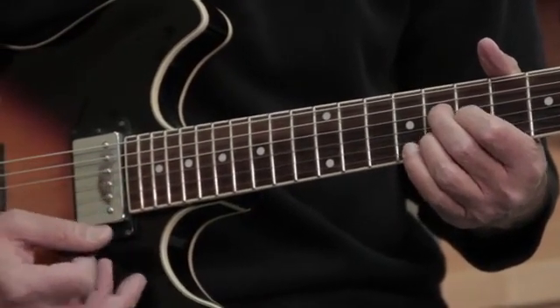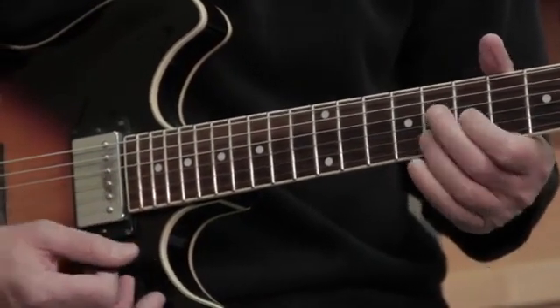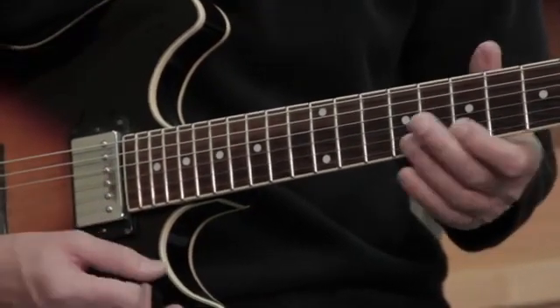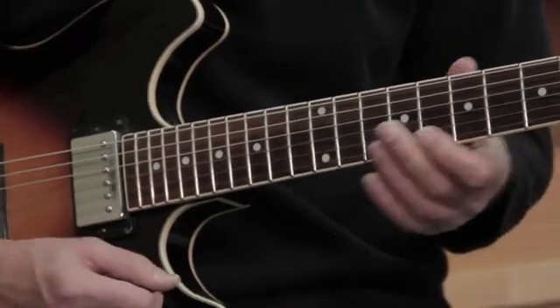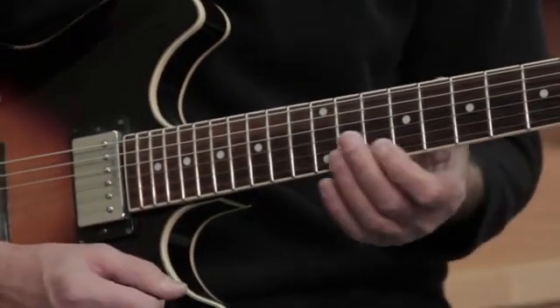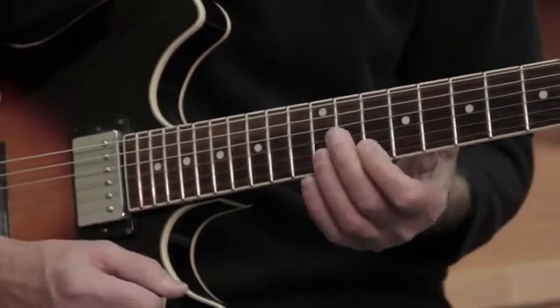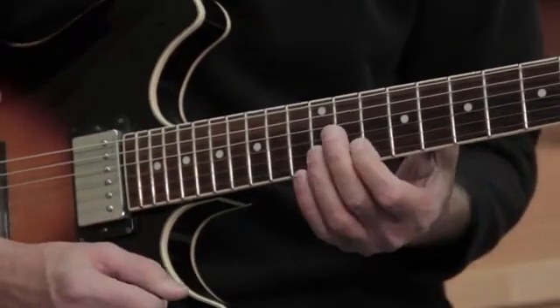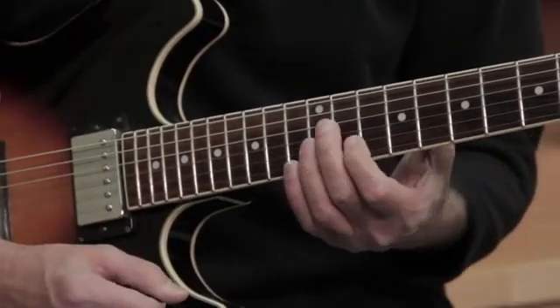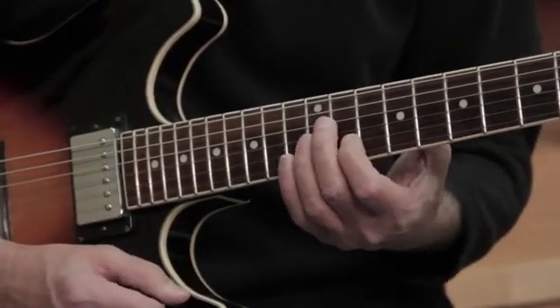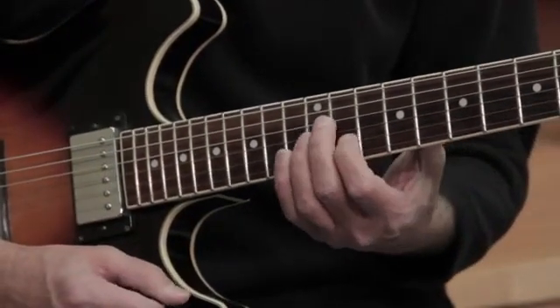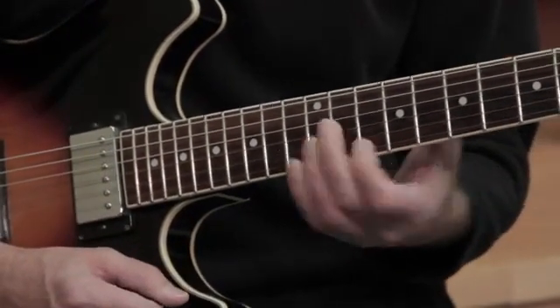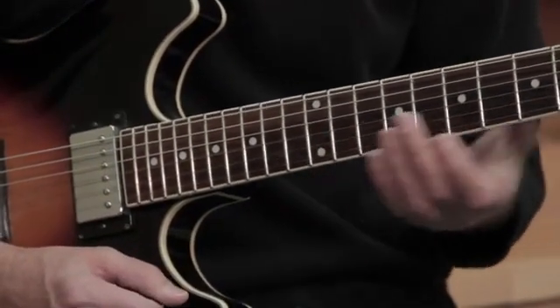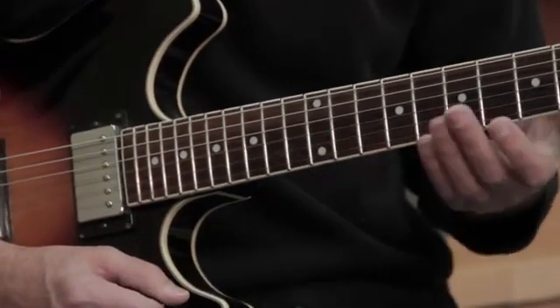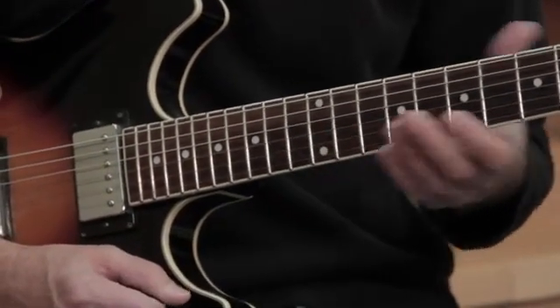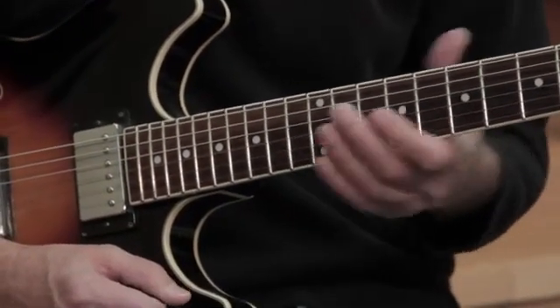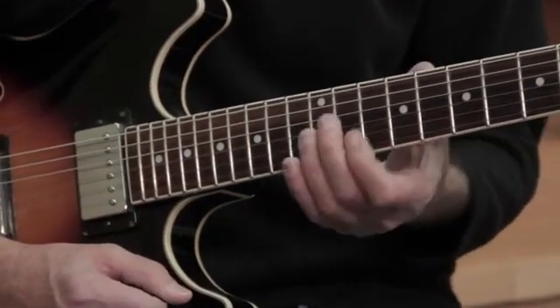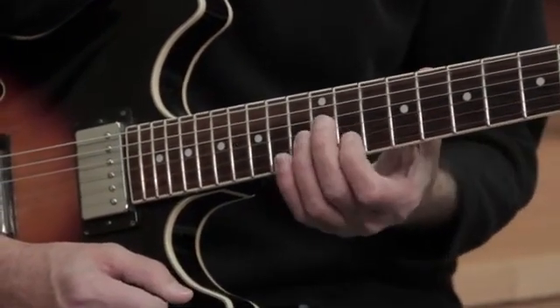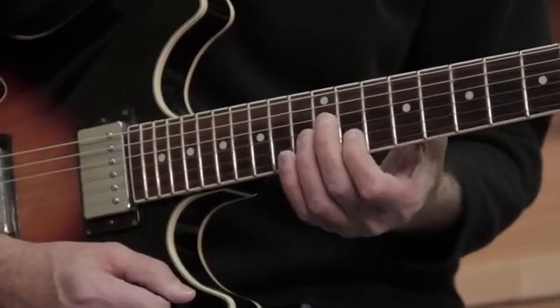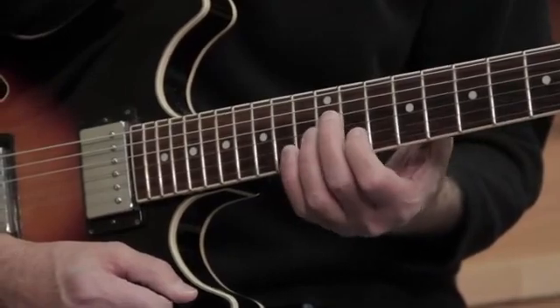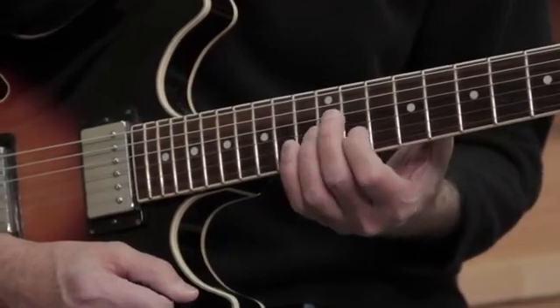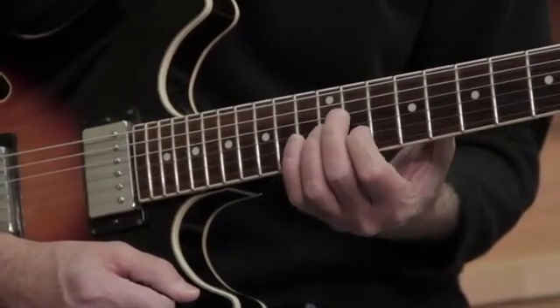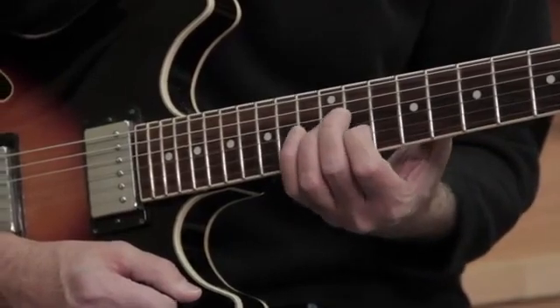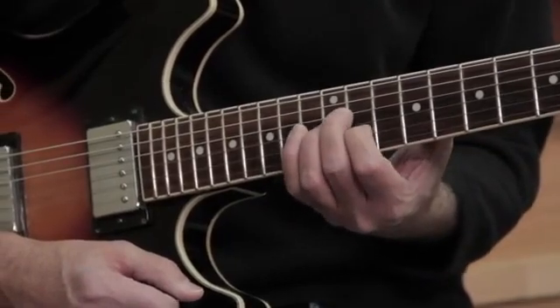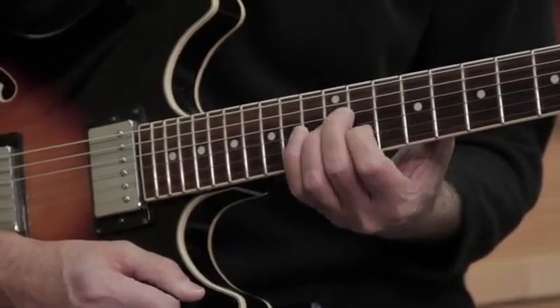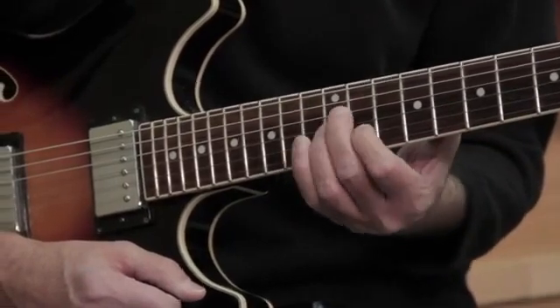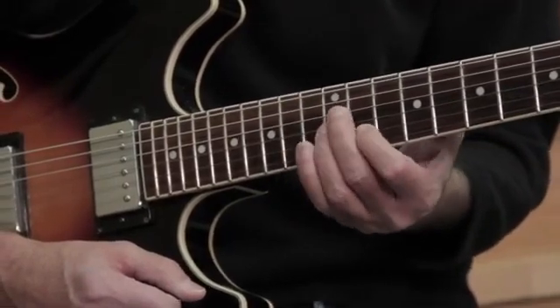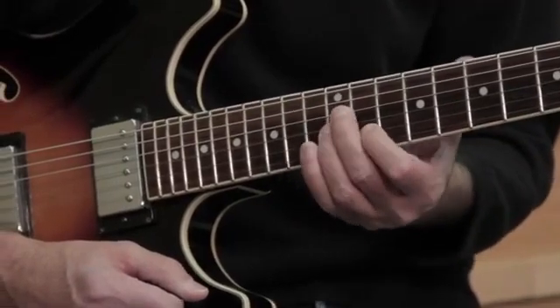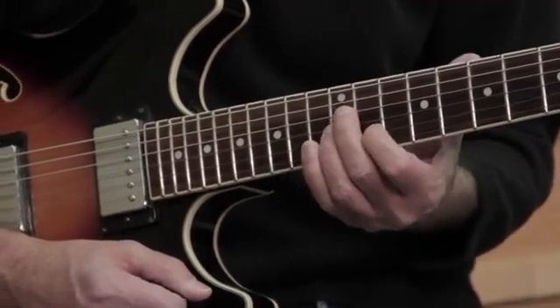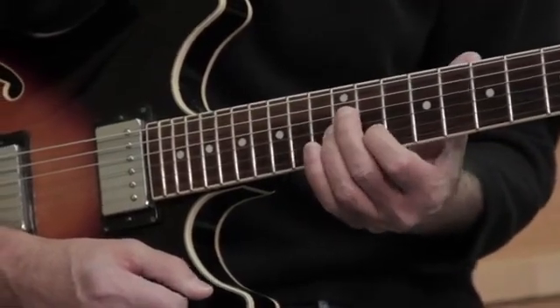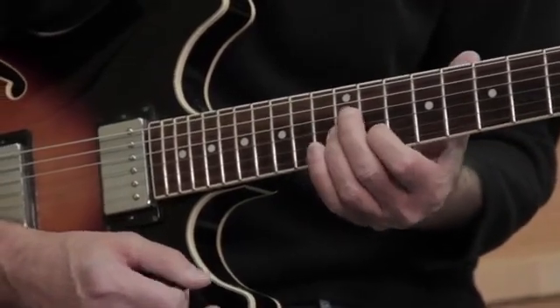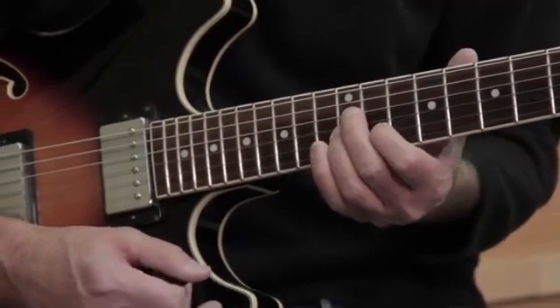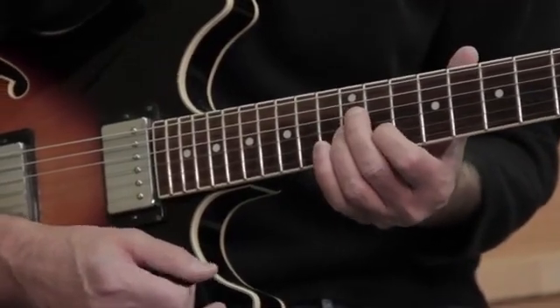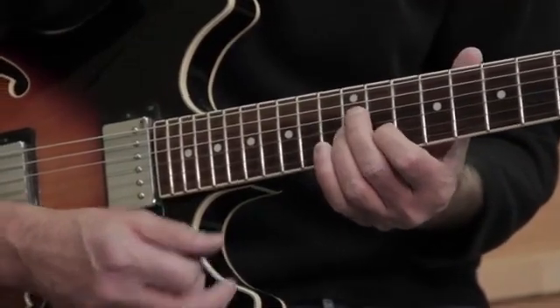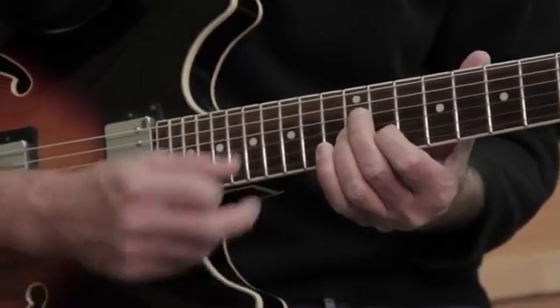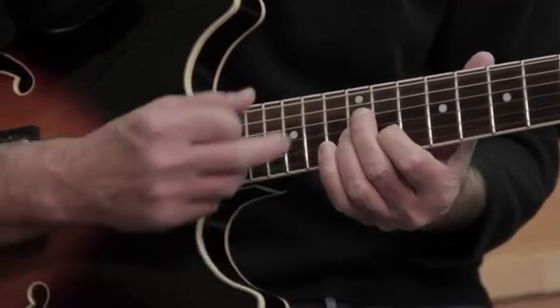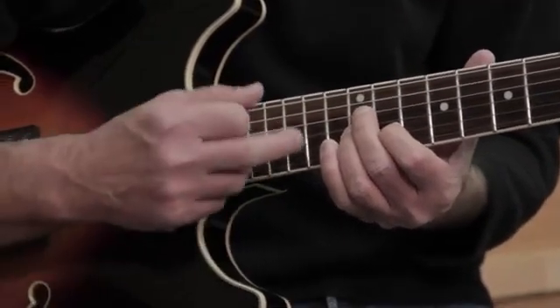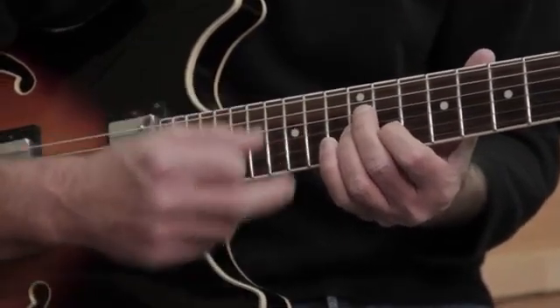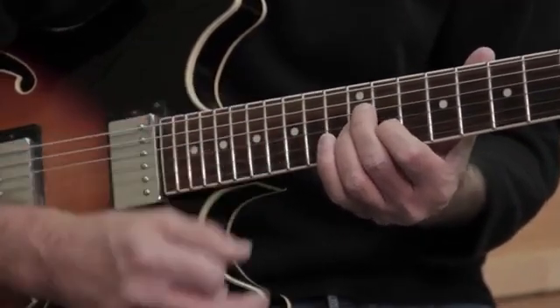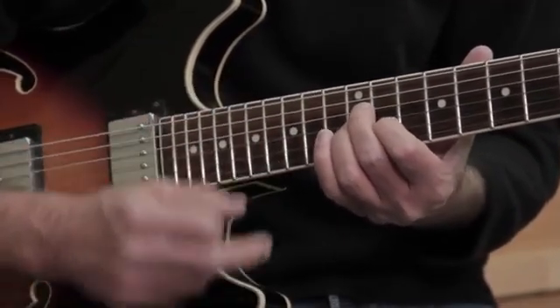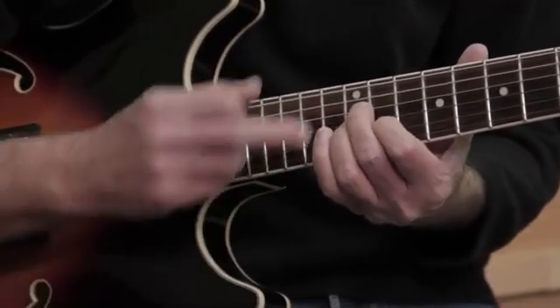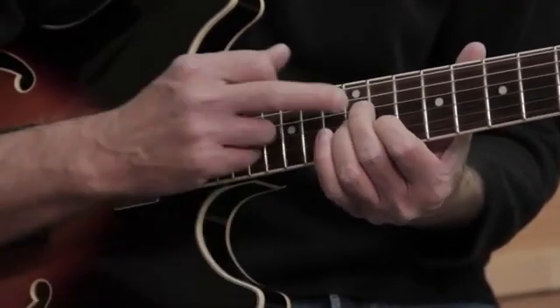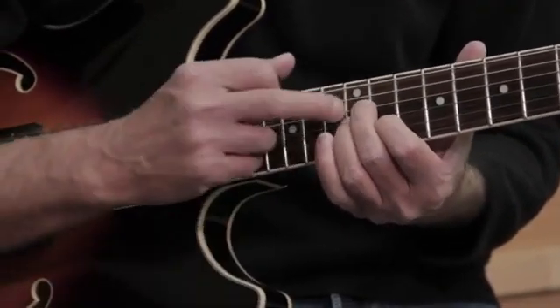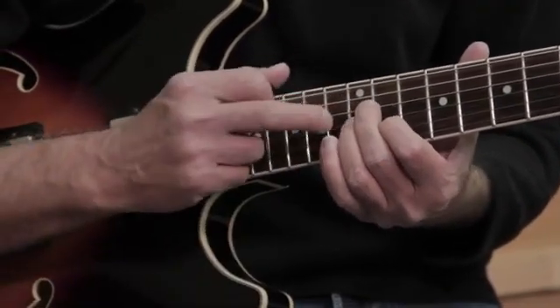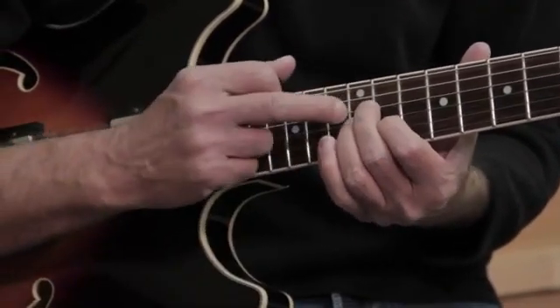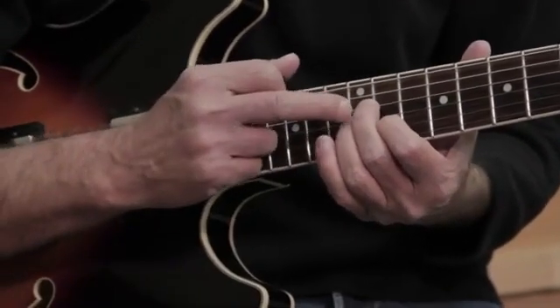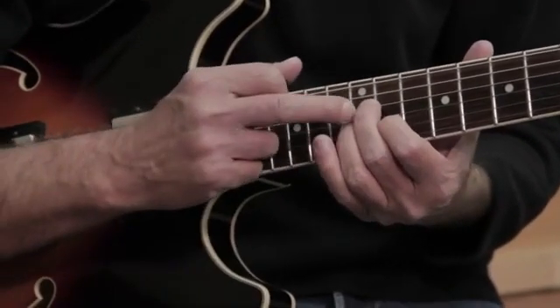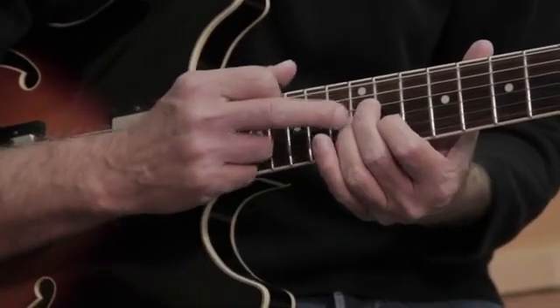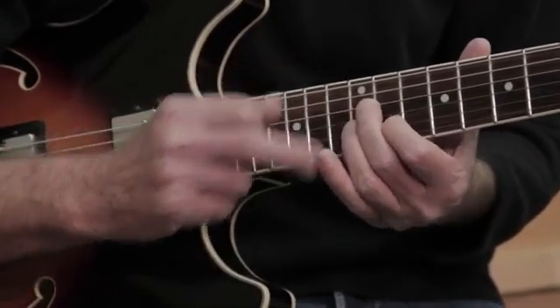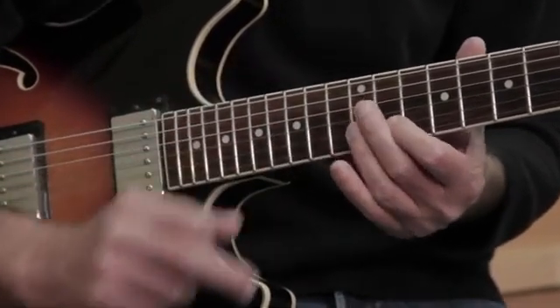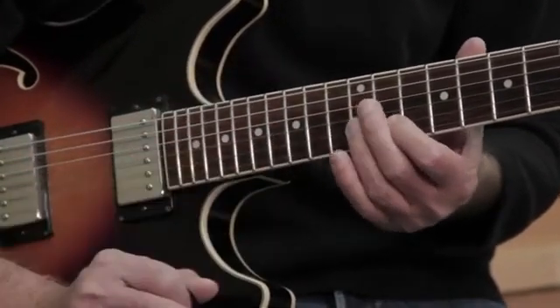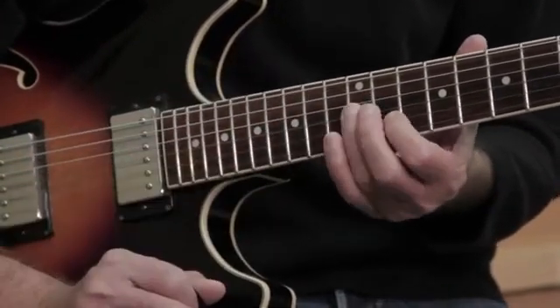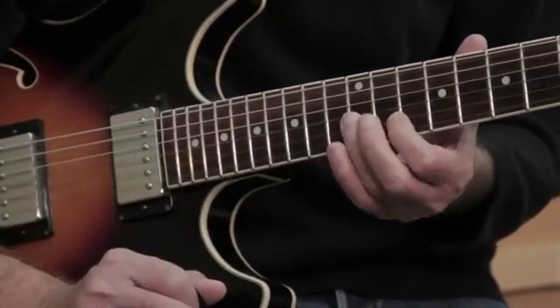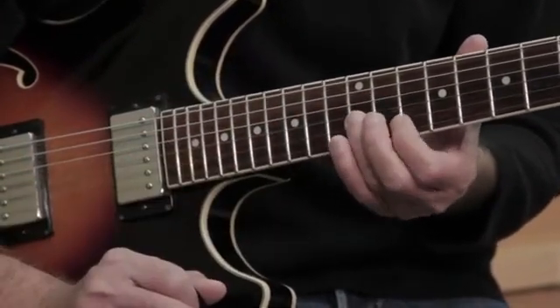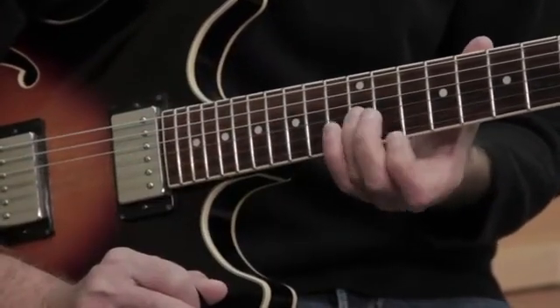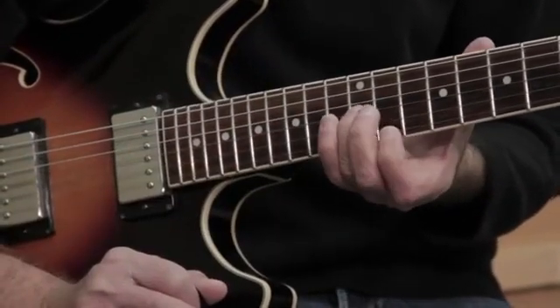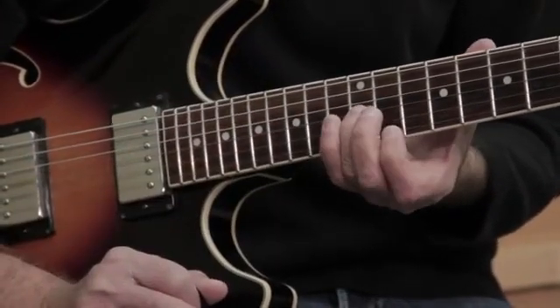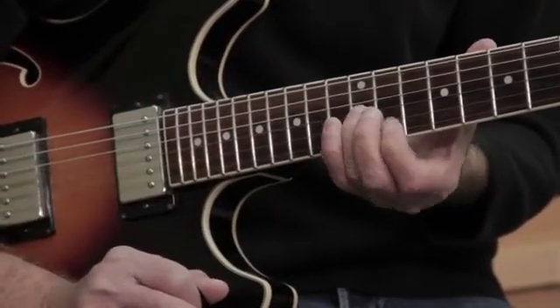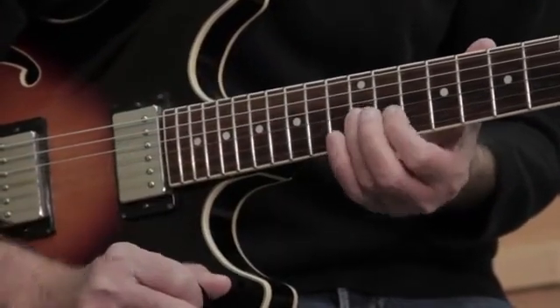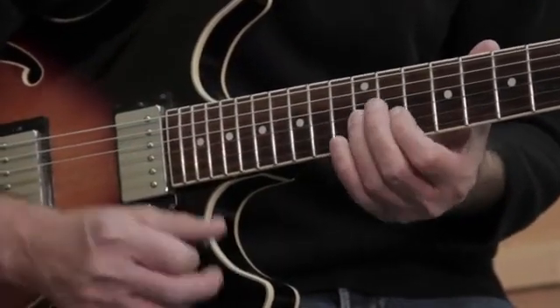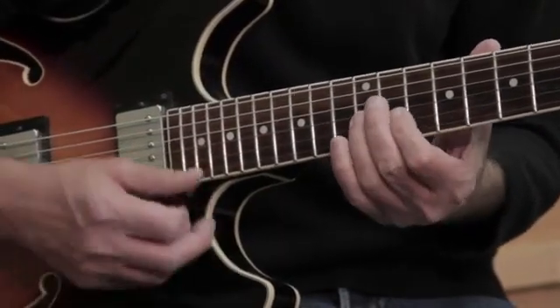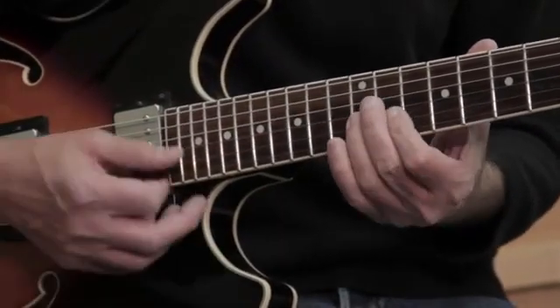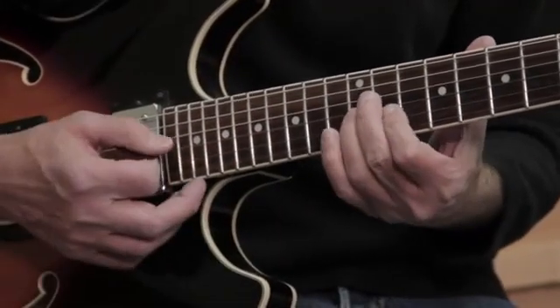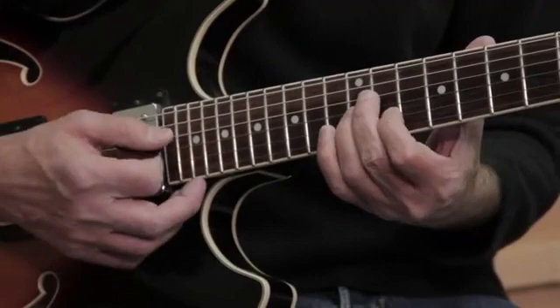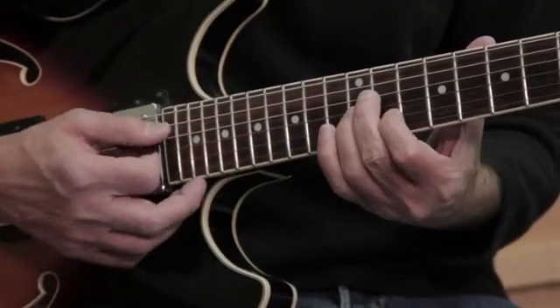And then we can walk up the neck to the tenth position, and I can find it there as well. I have a D, a G, and a B flat.